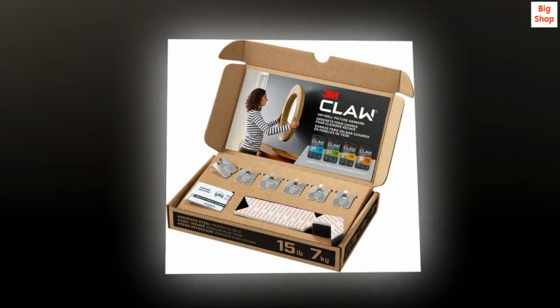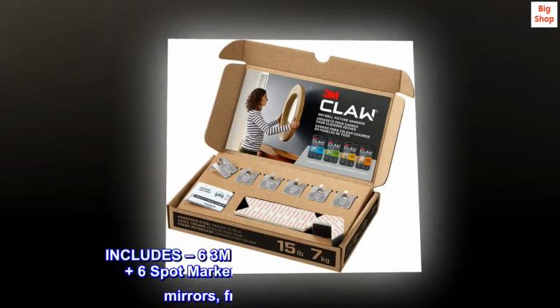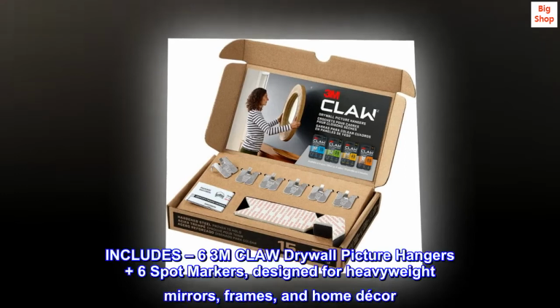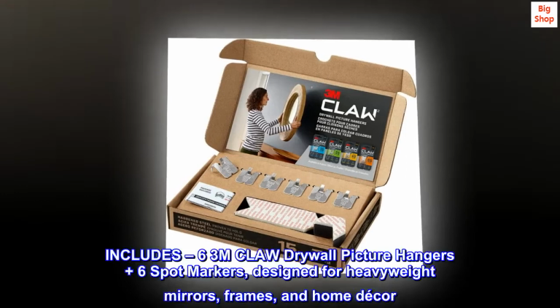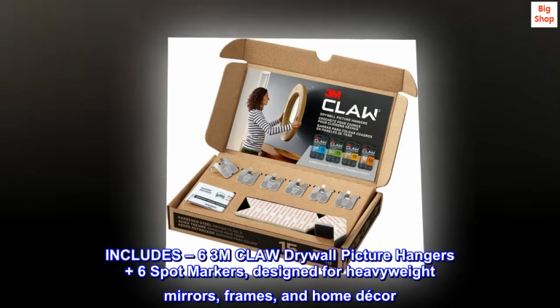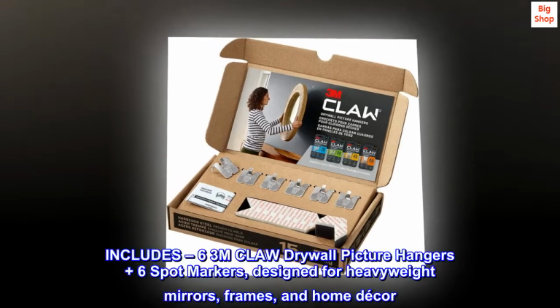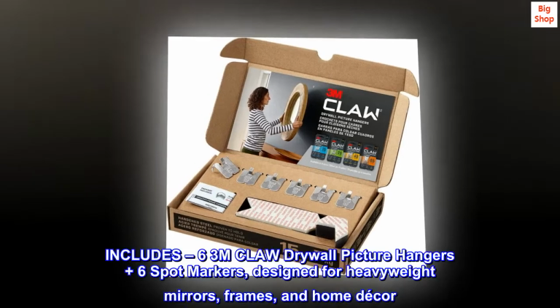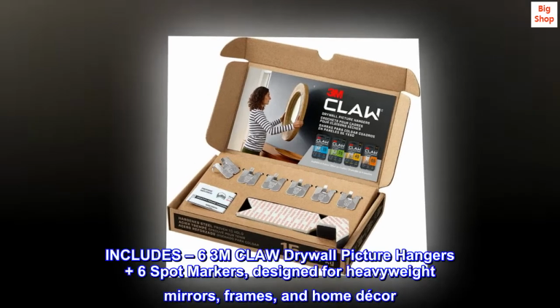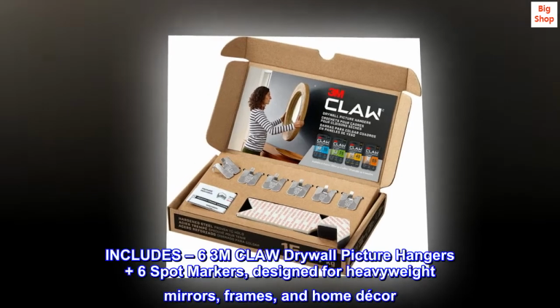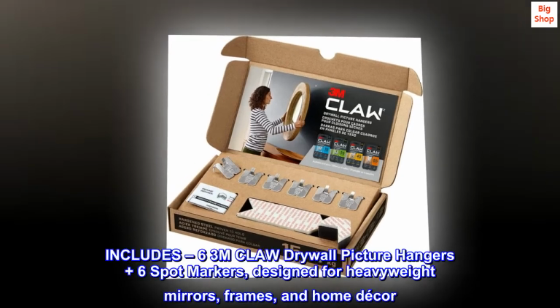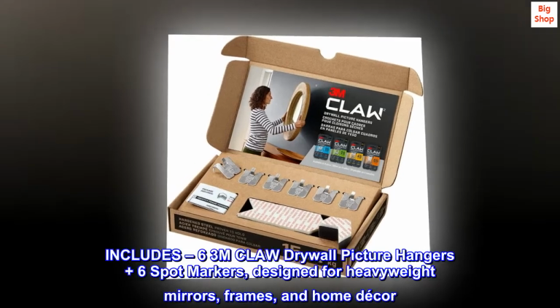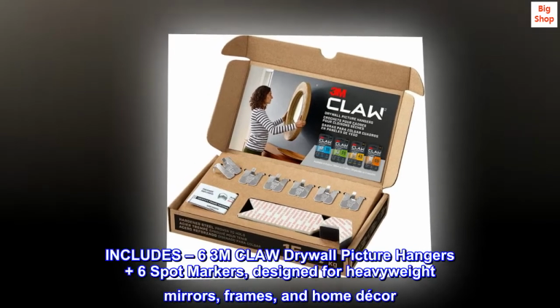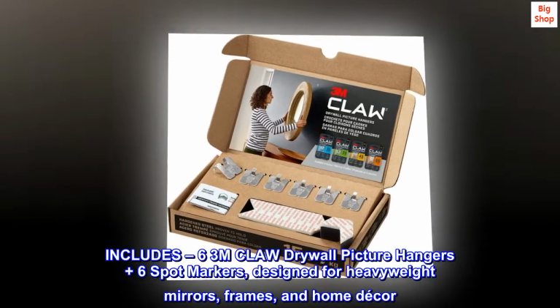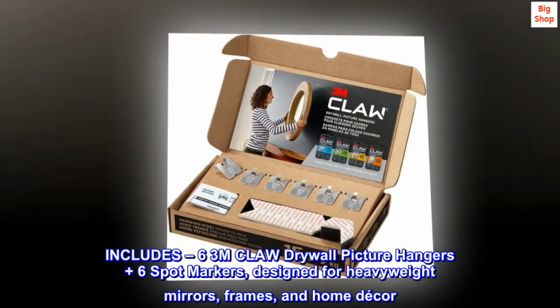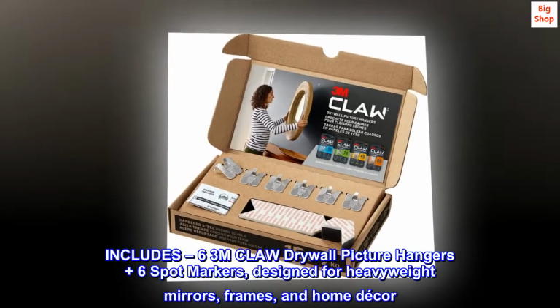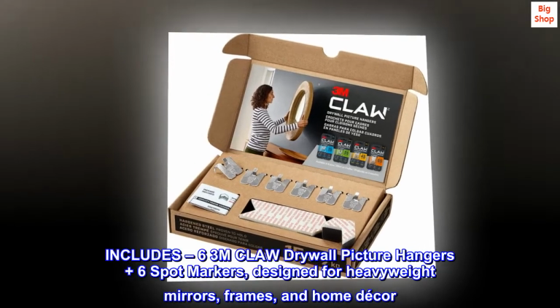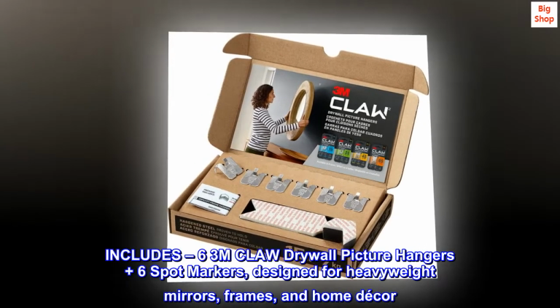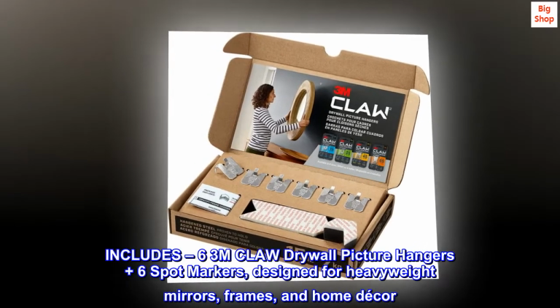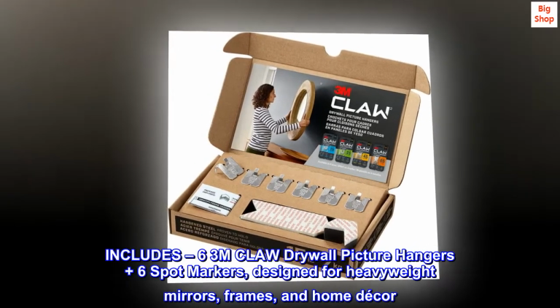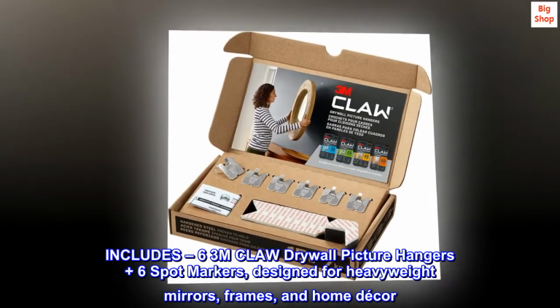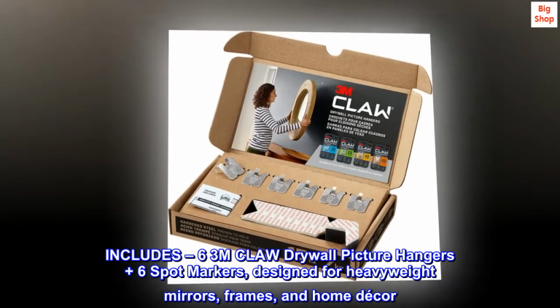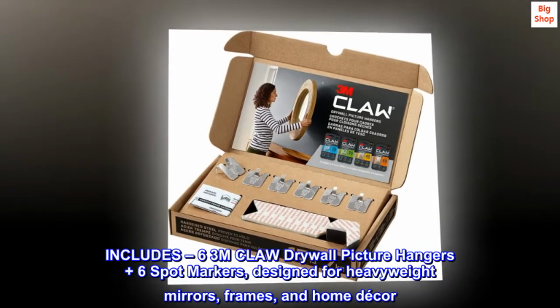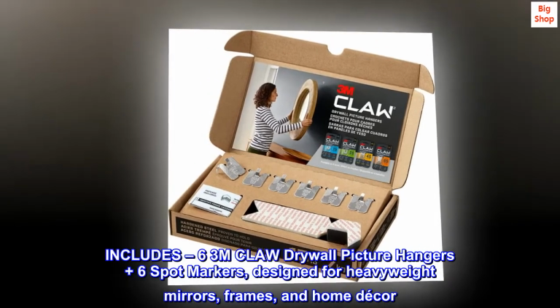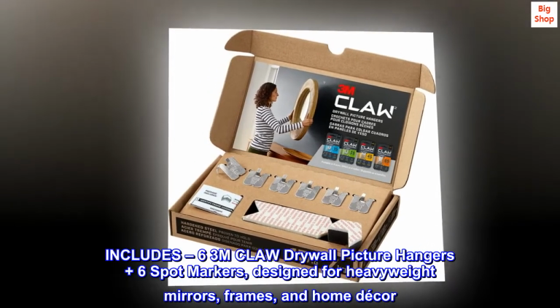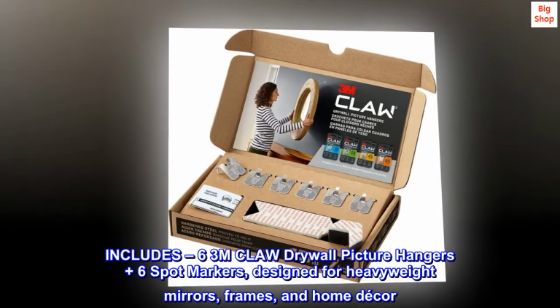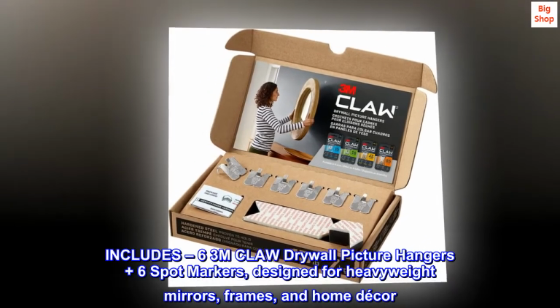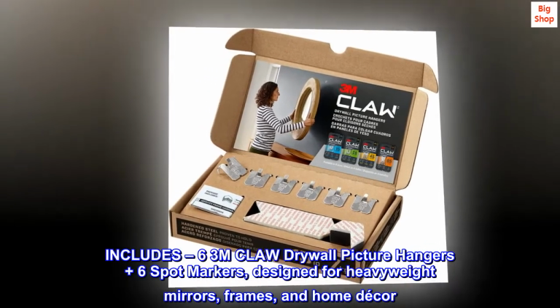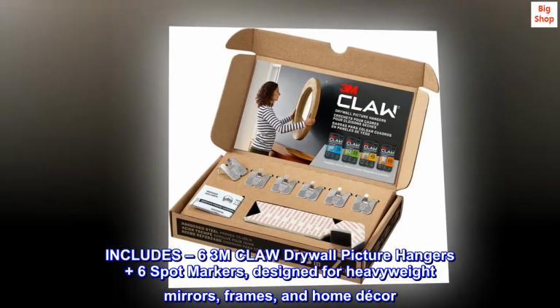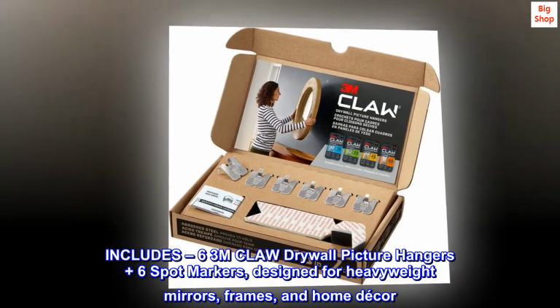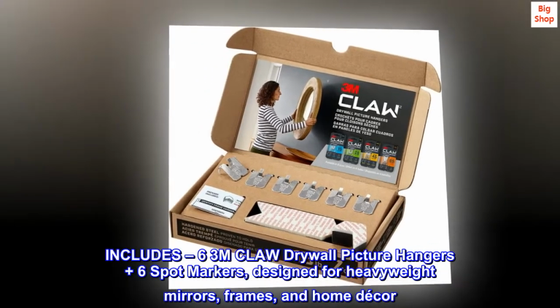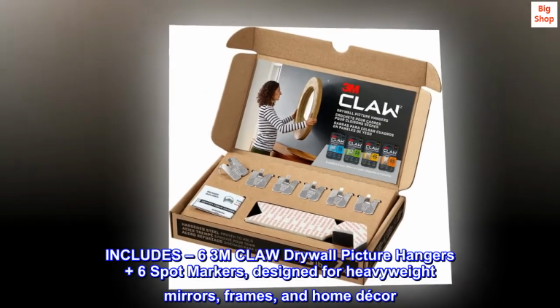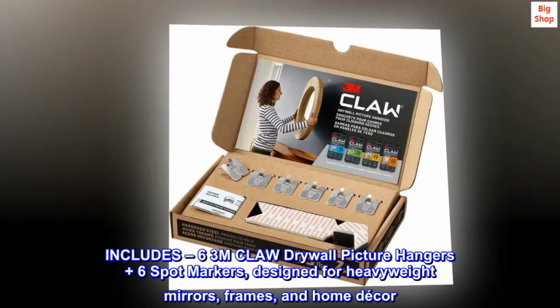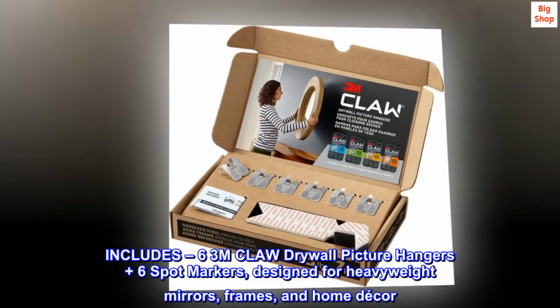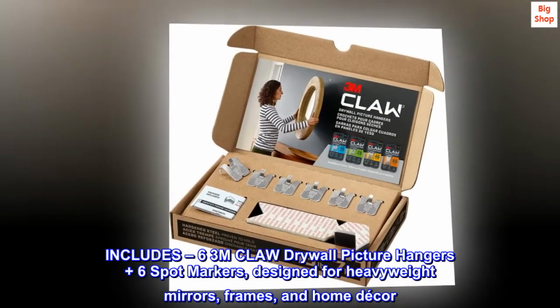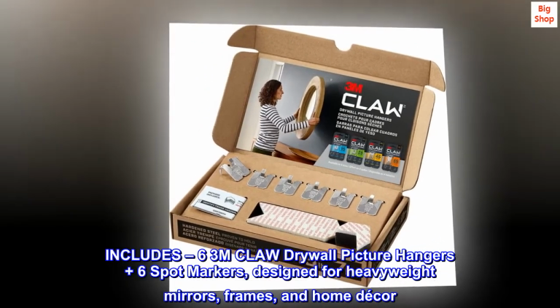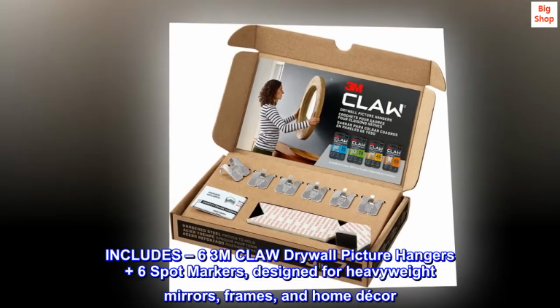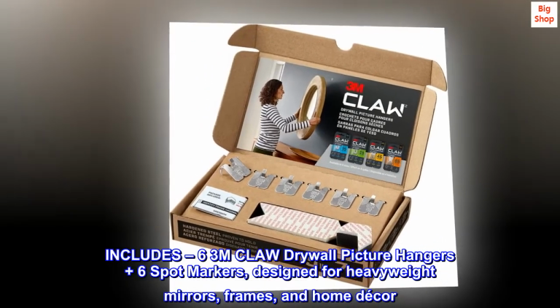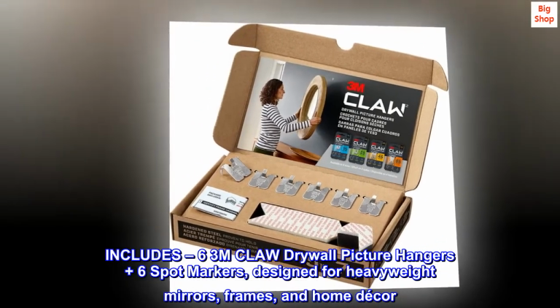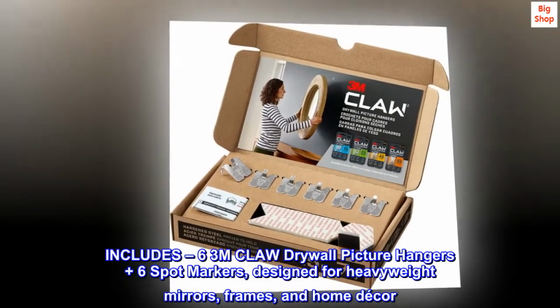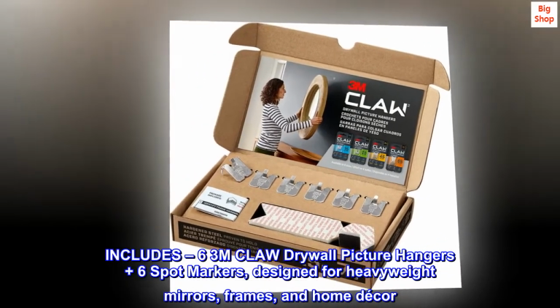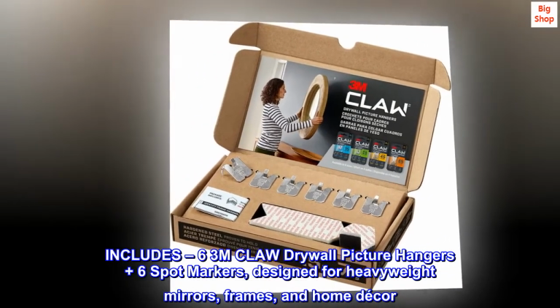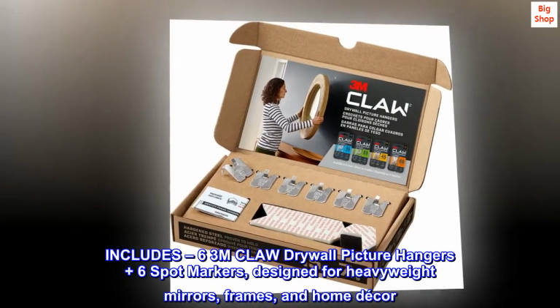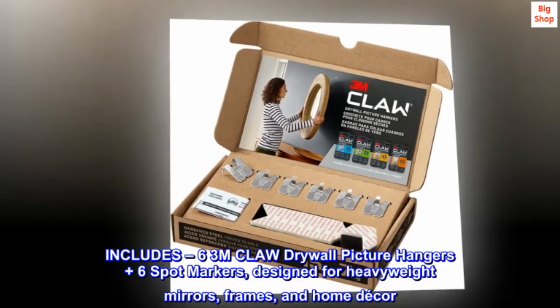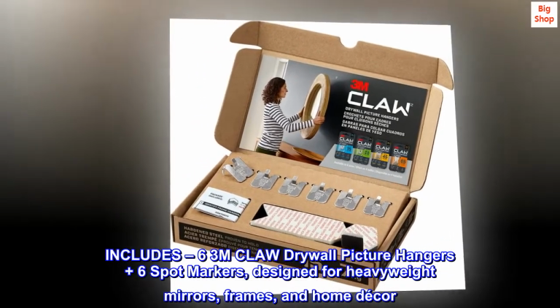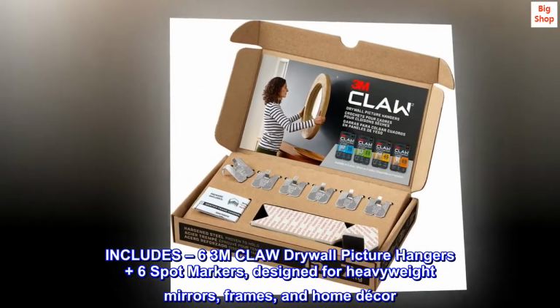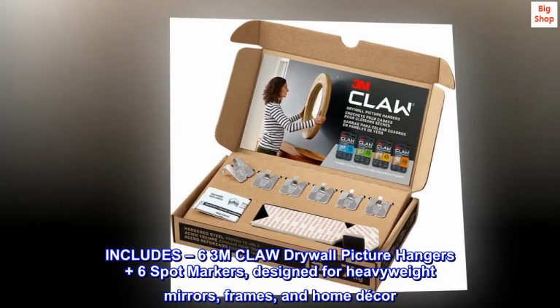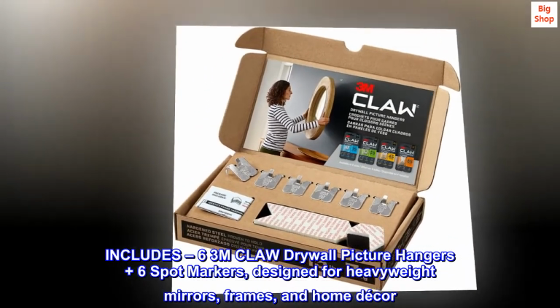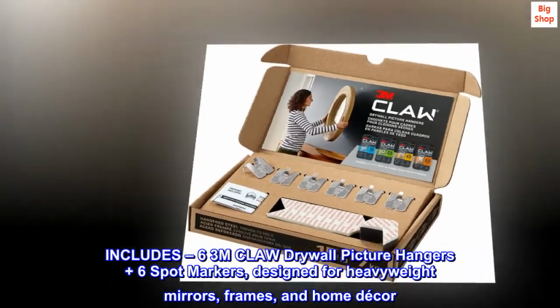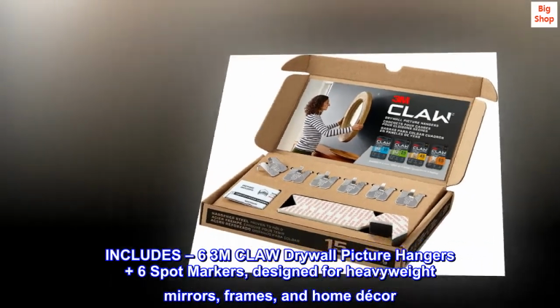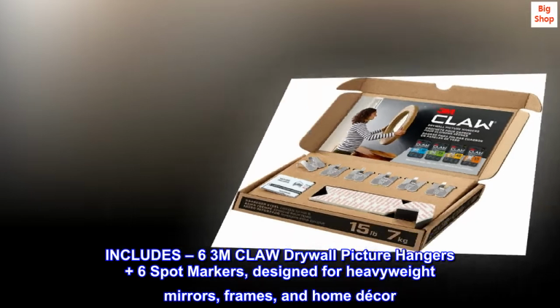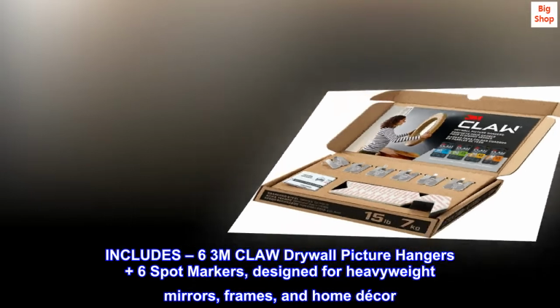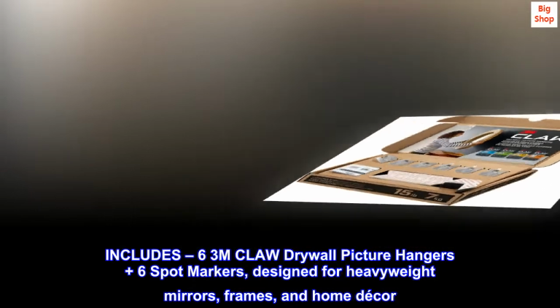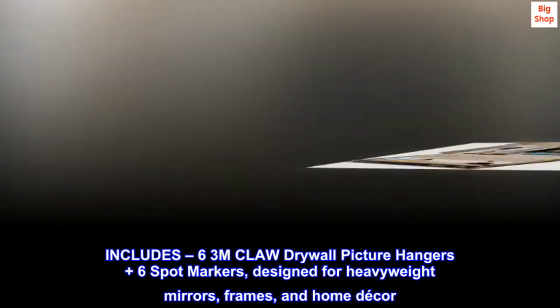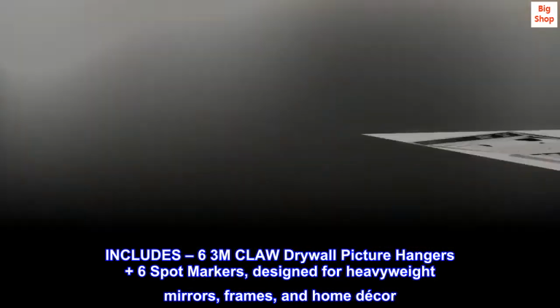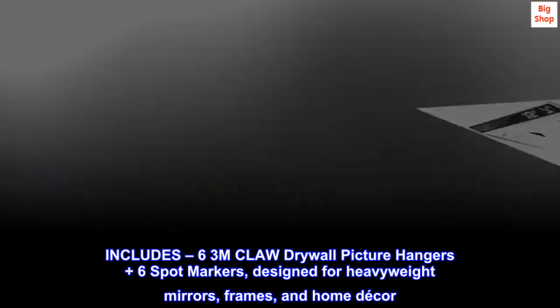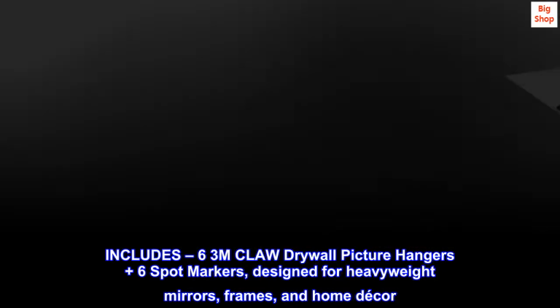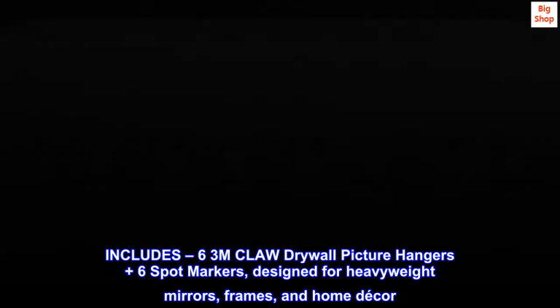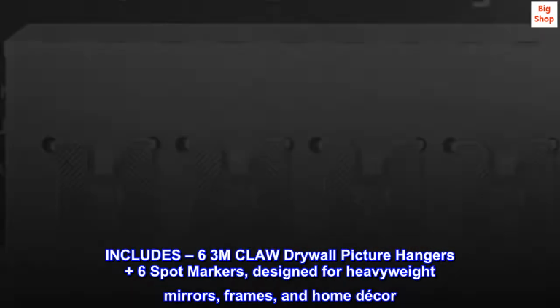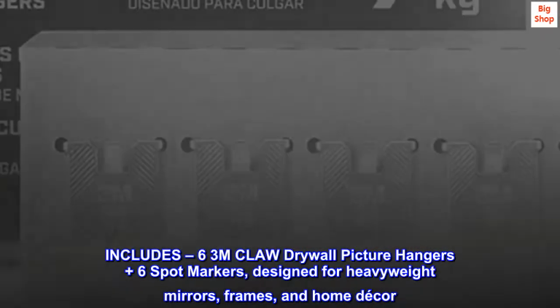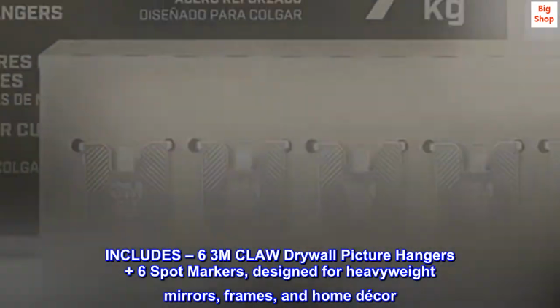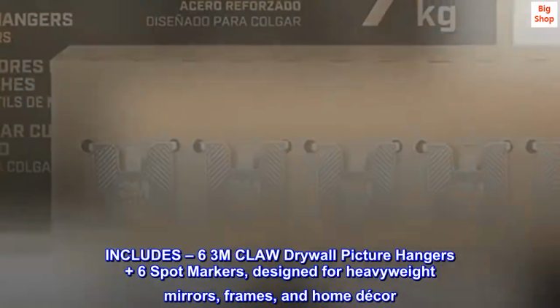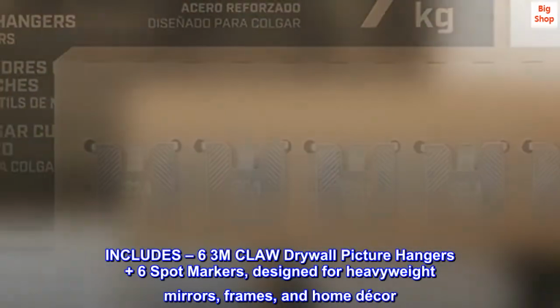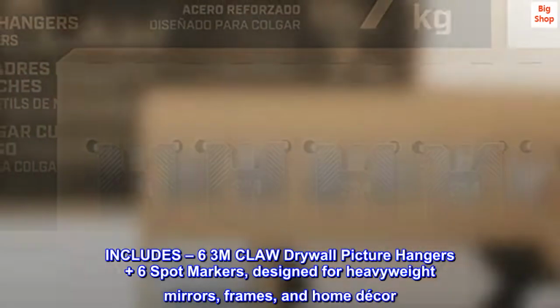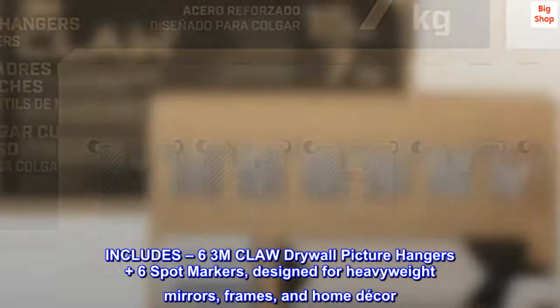Includes 6 3M claw drywall picture hangers plus 6 spot markers, designed for heavyweight mirrors, frames, and home decor.